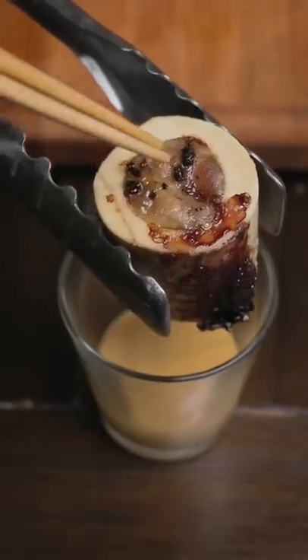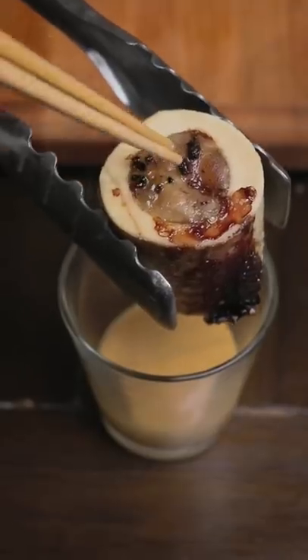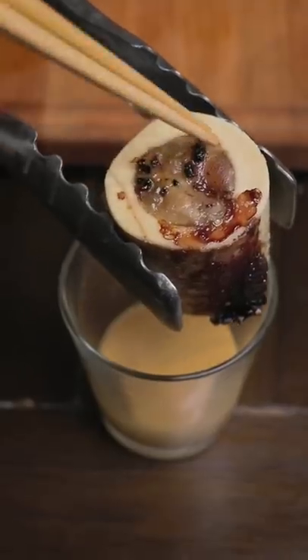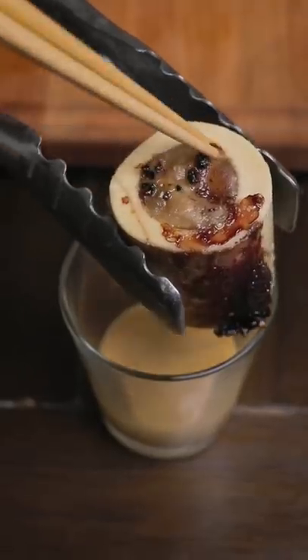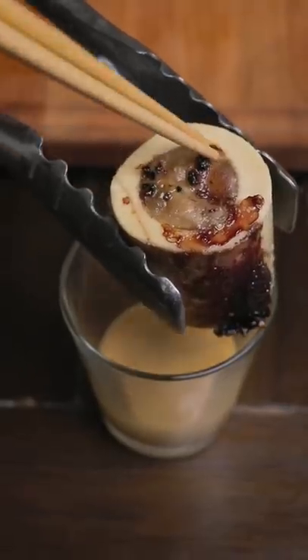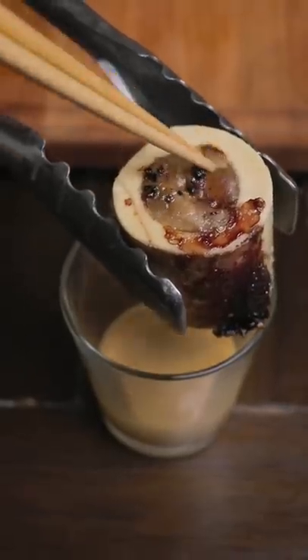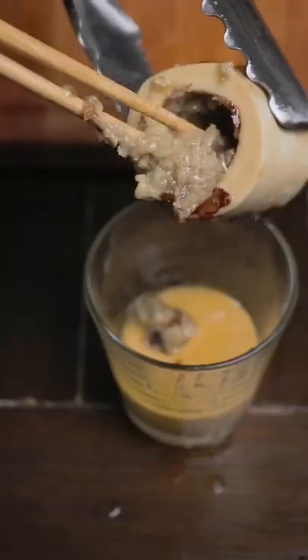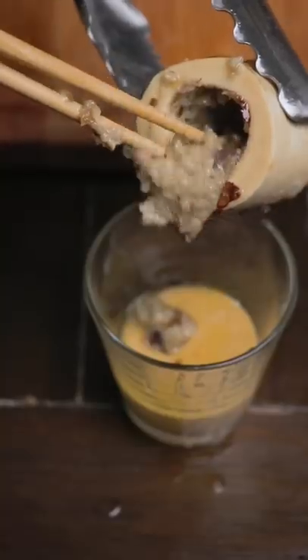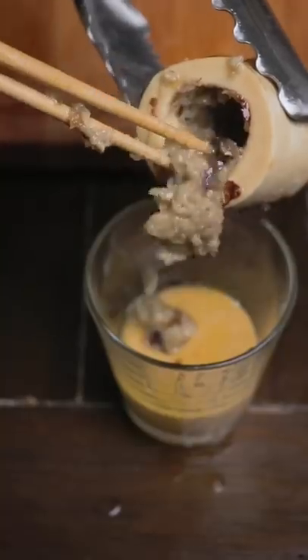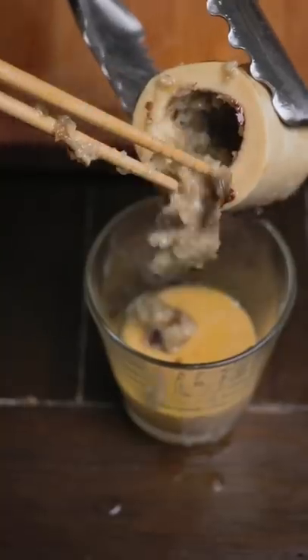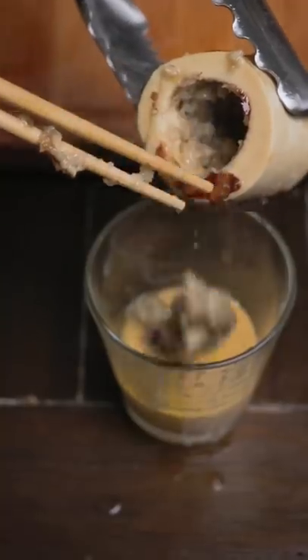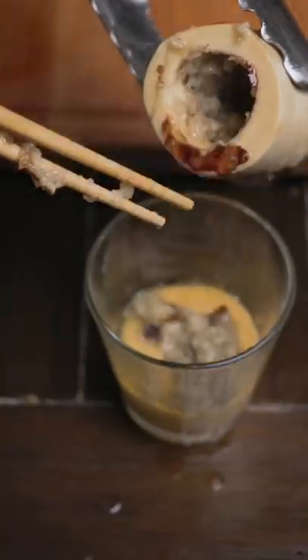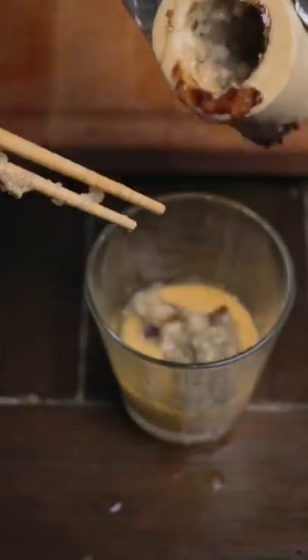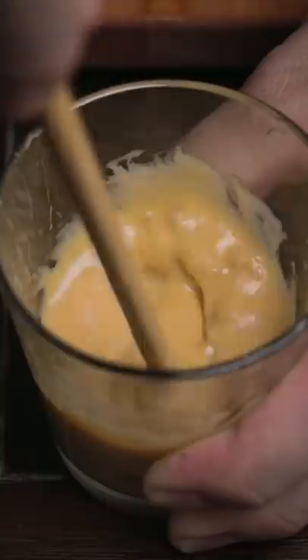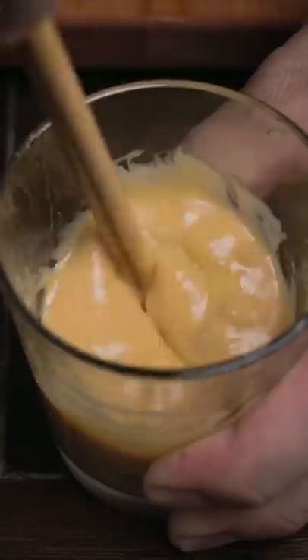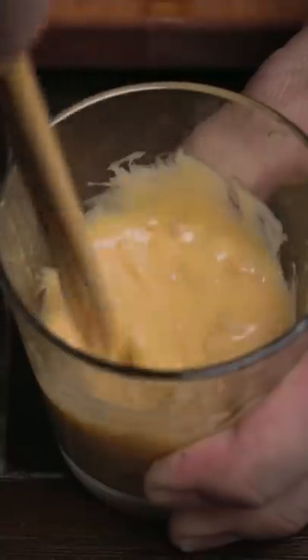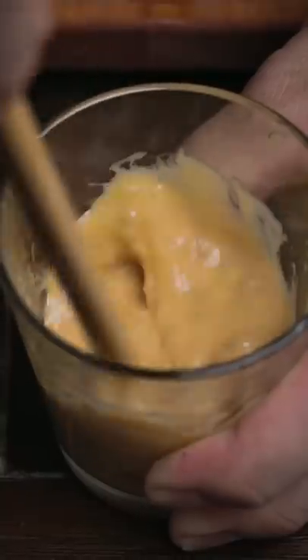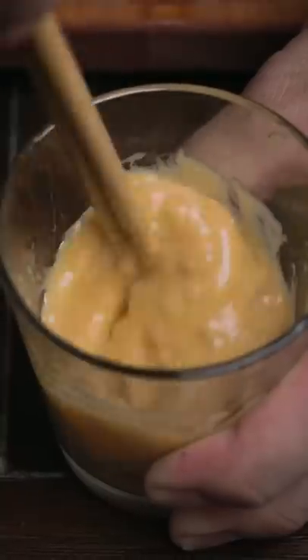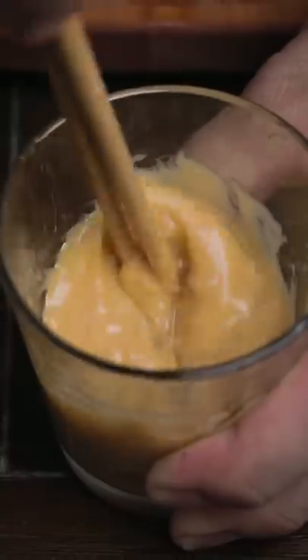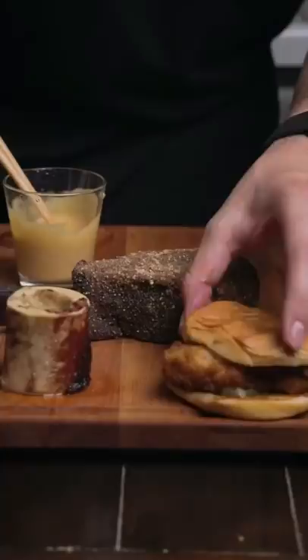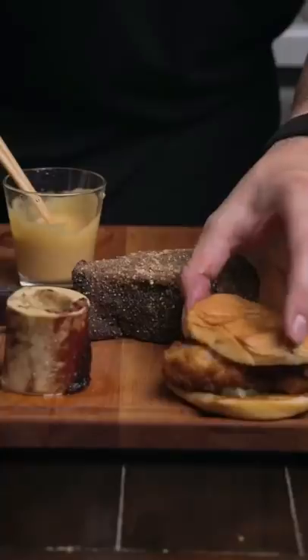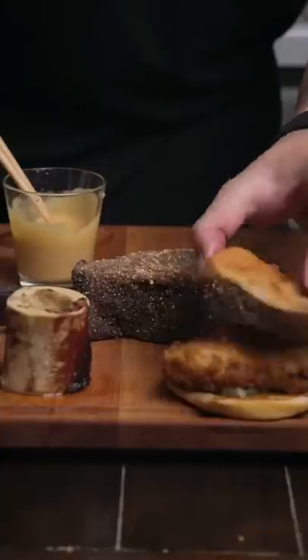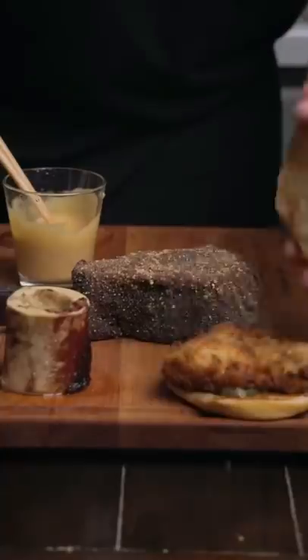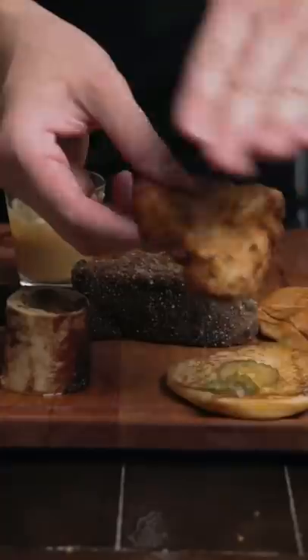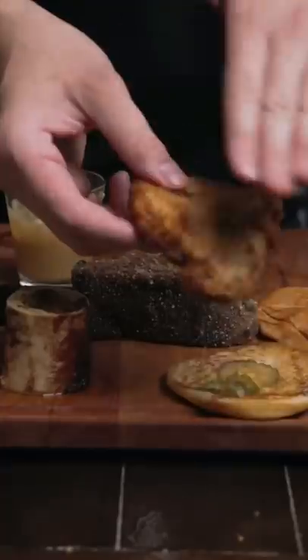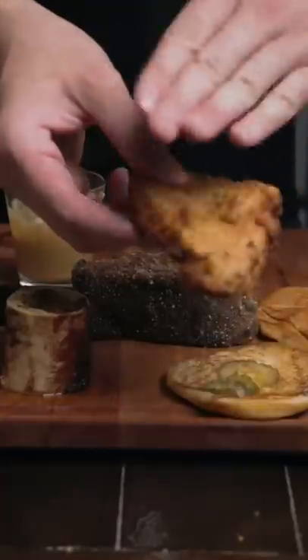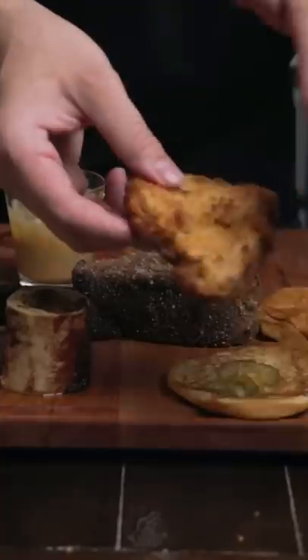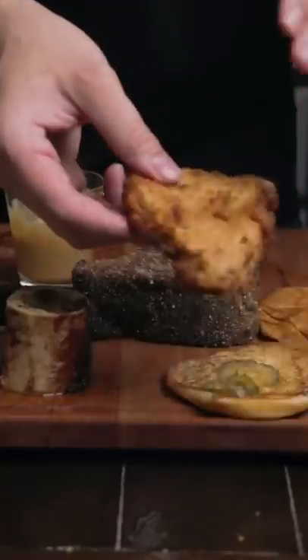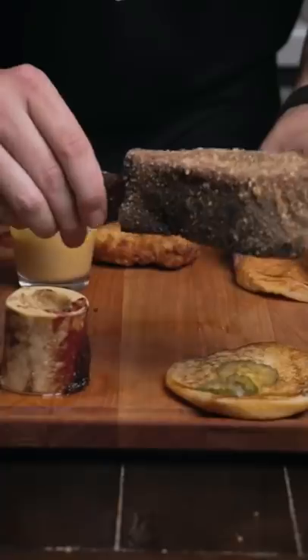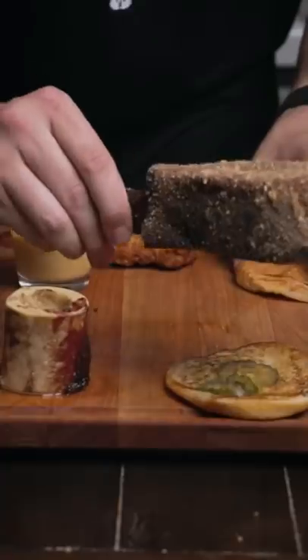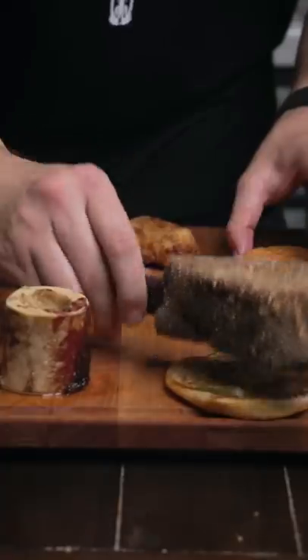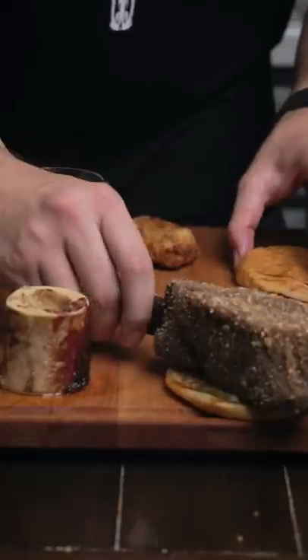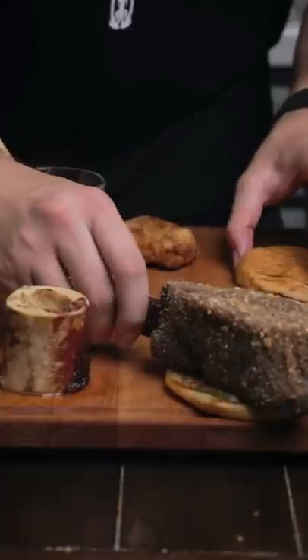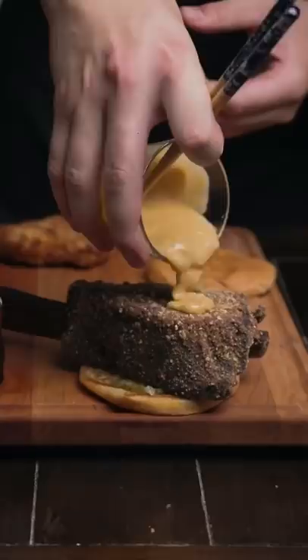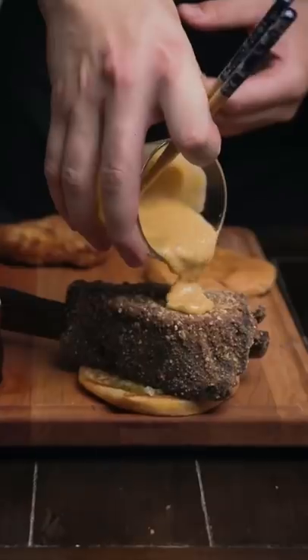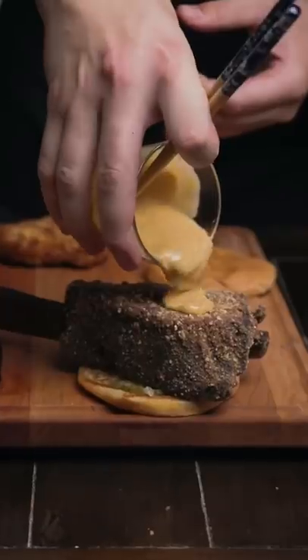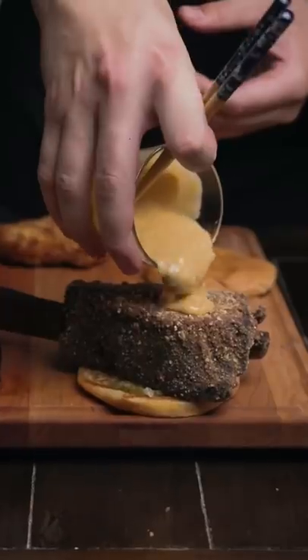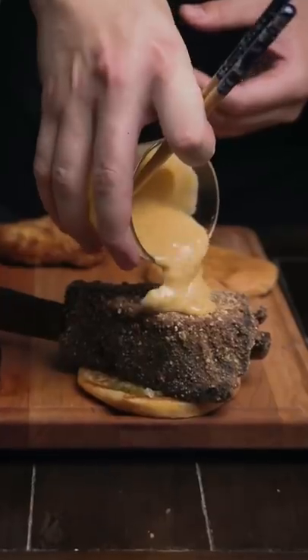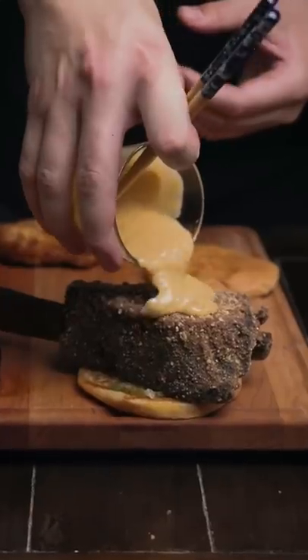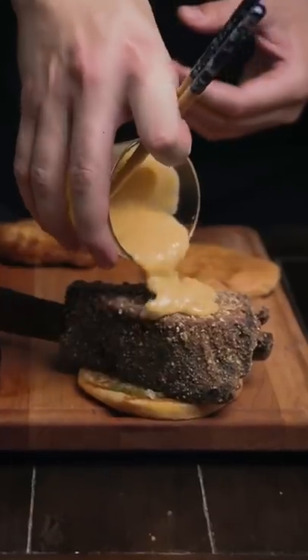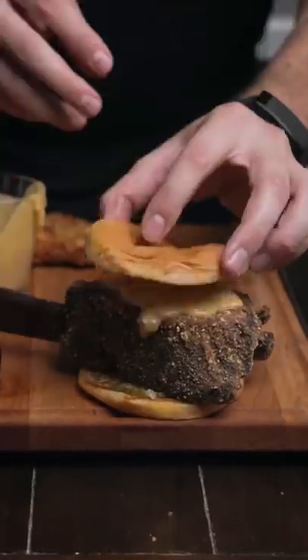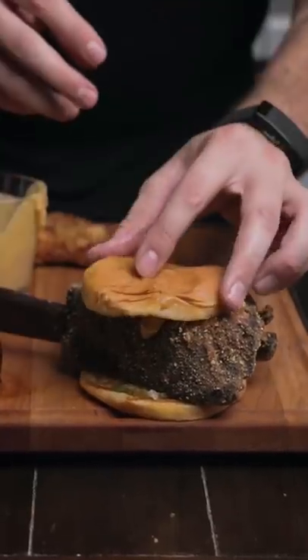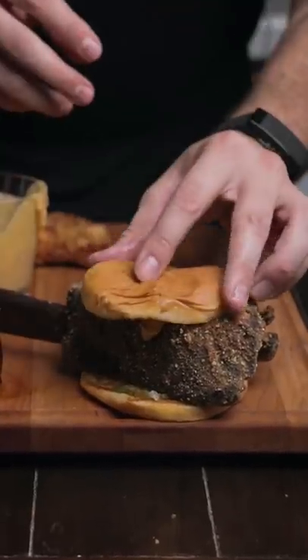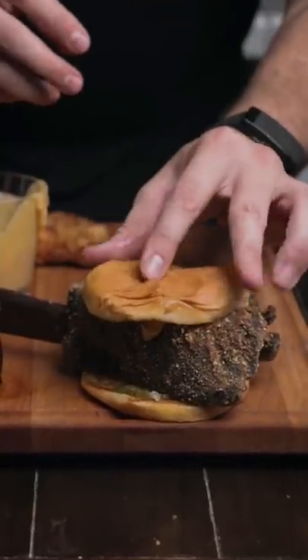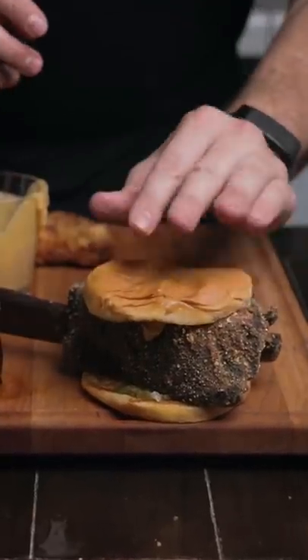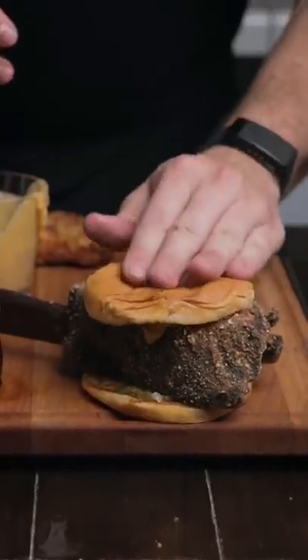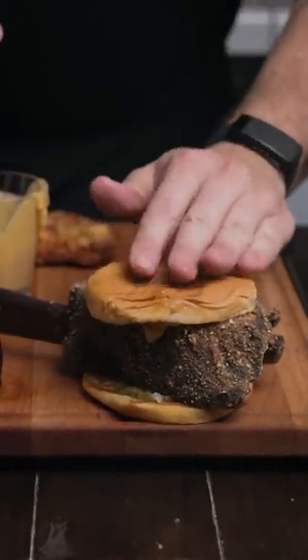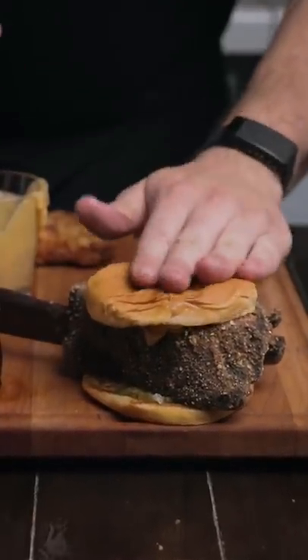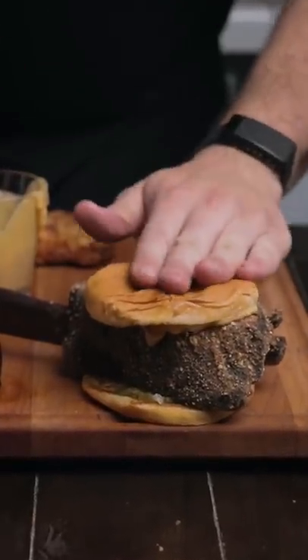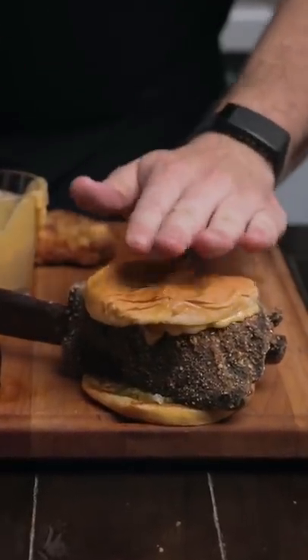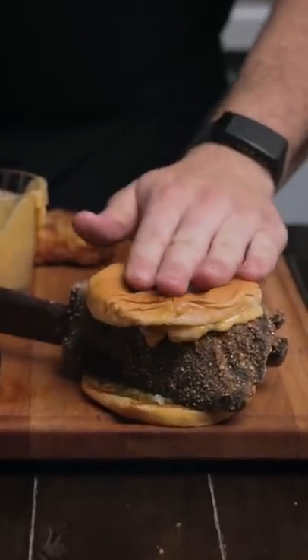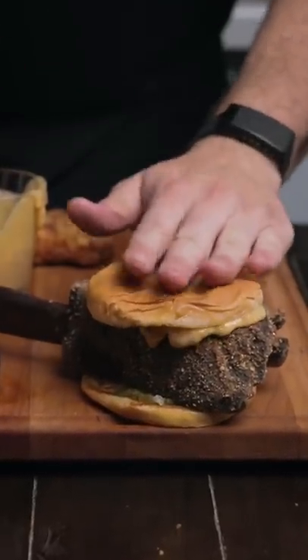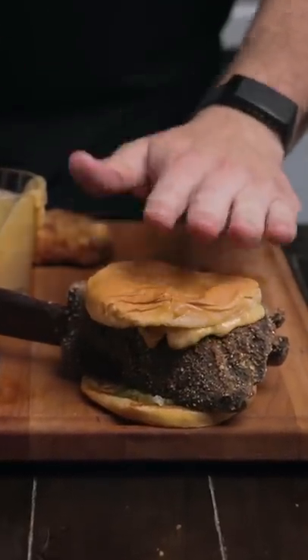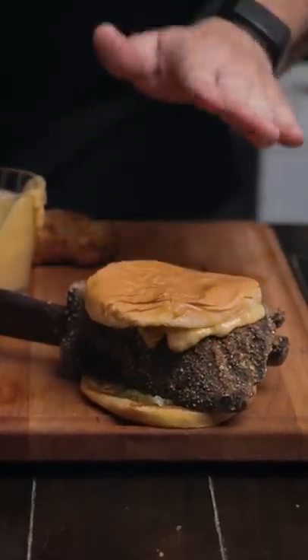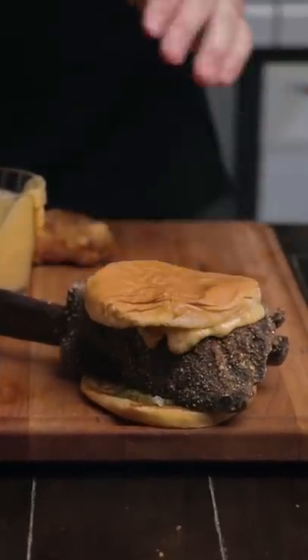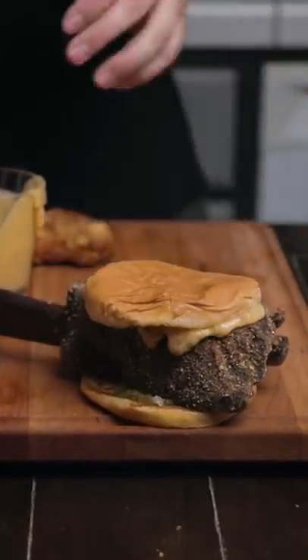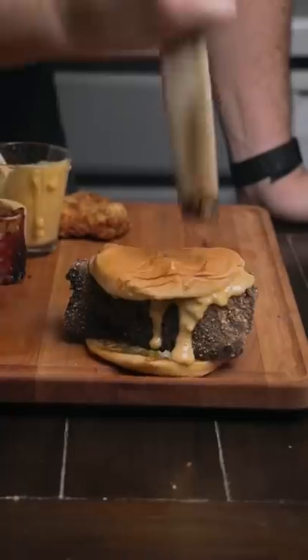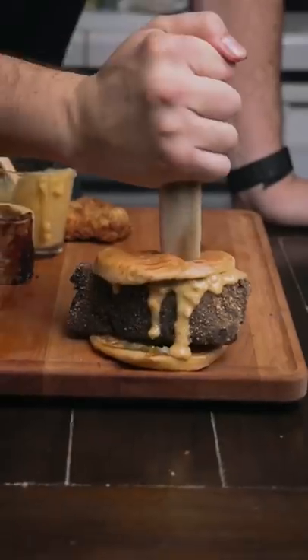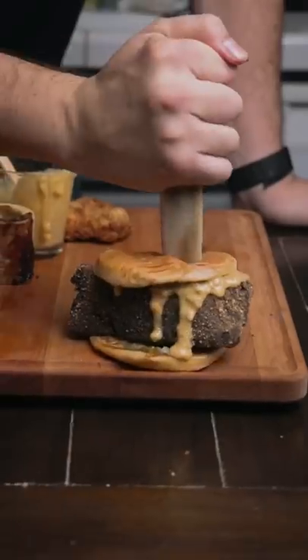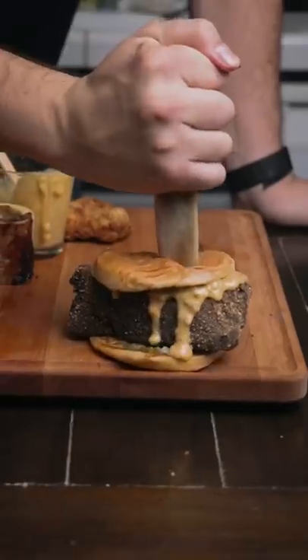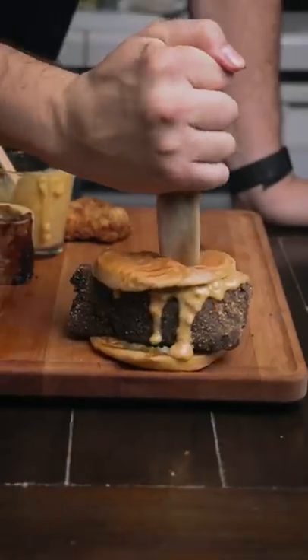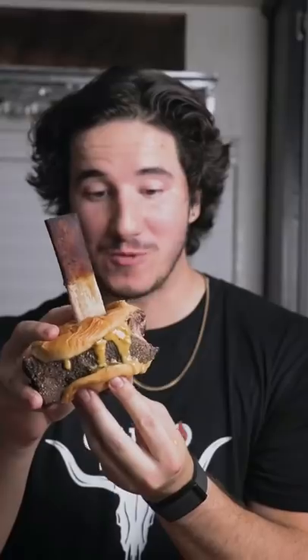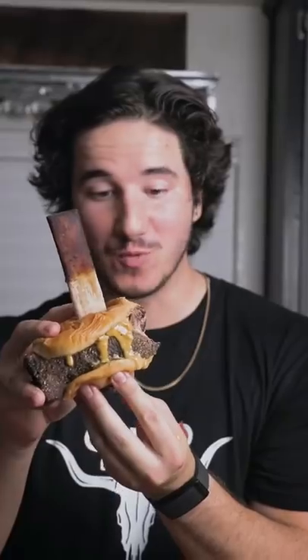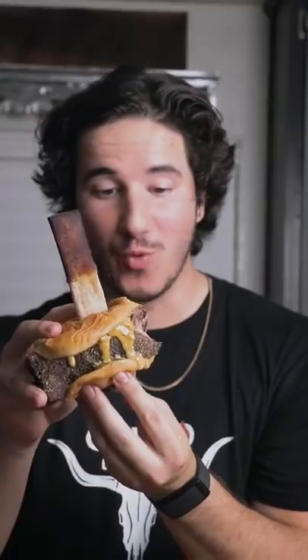We gotta spice up the sauce a little bit too, so we added some smoked bone marrow in there. Got rid of that chicken, replaced it with the beef Chick-fil-A. You got 24 hours to respond.